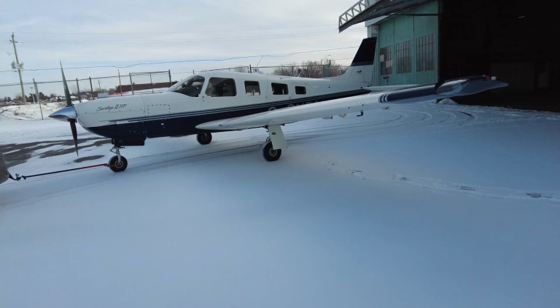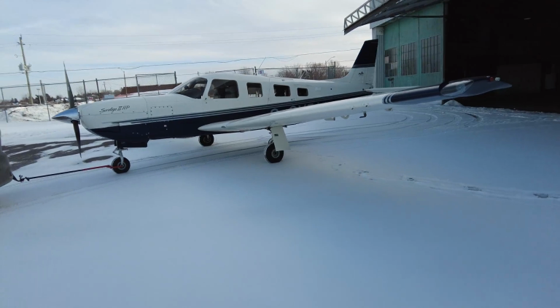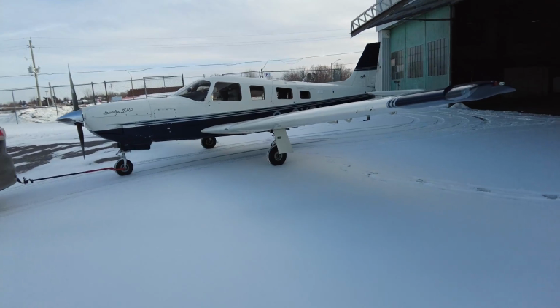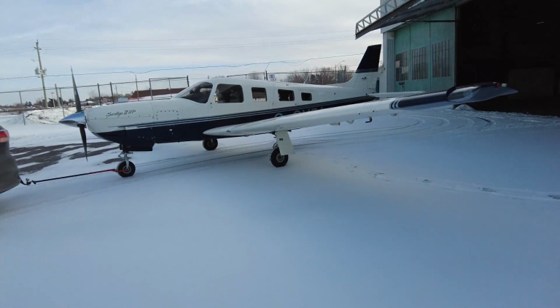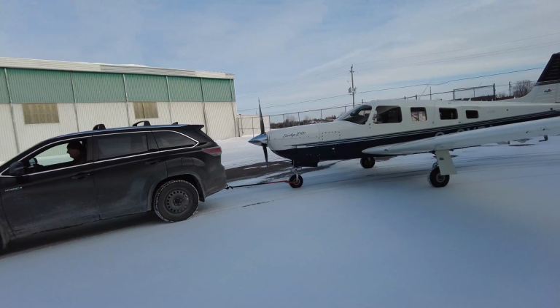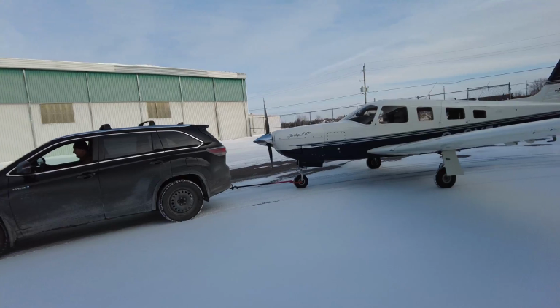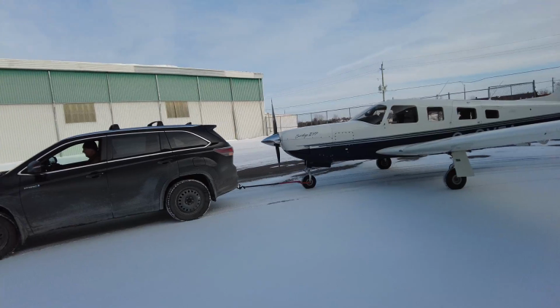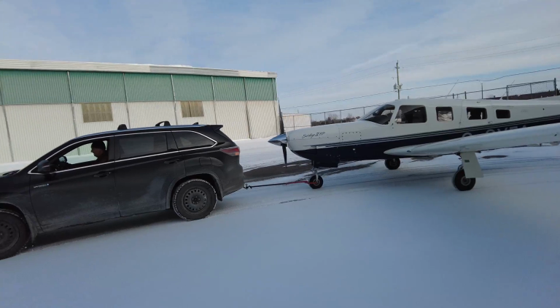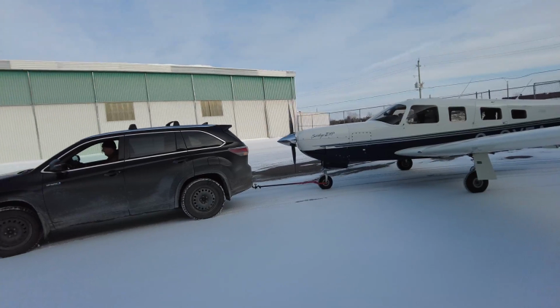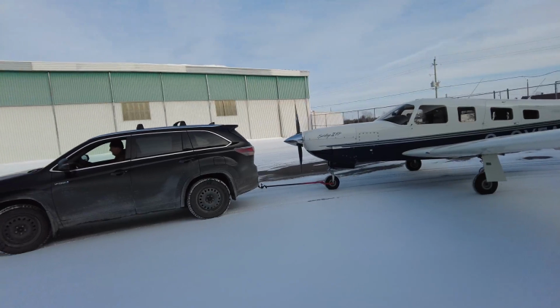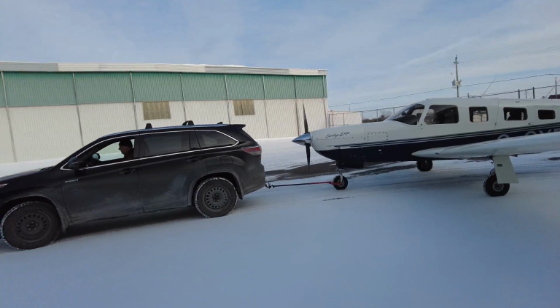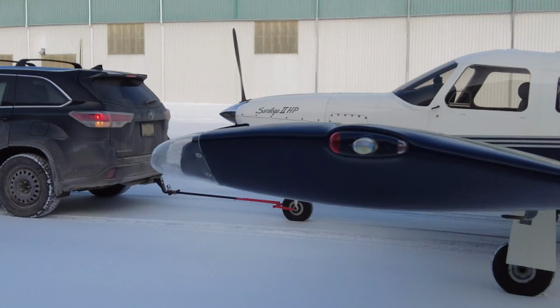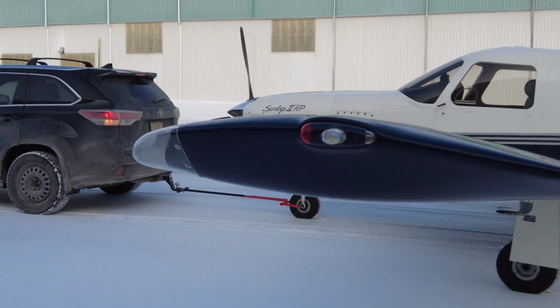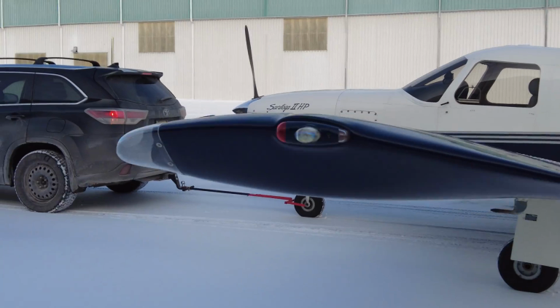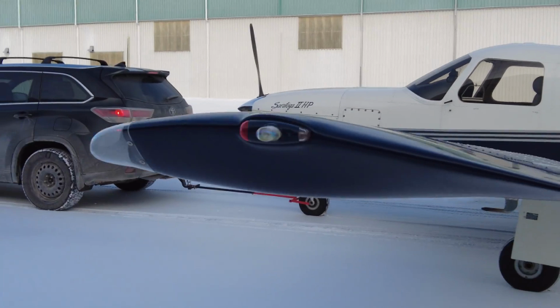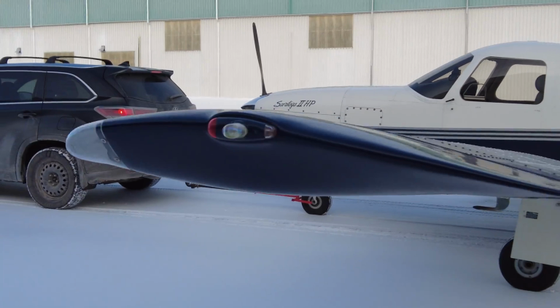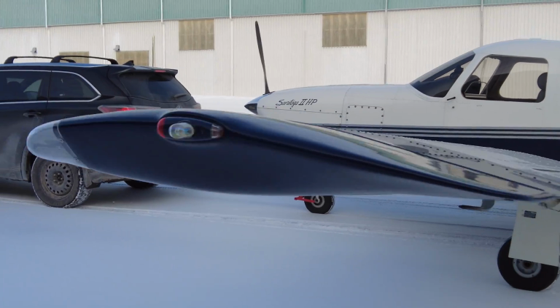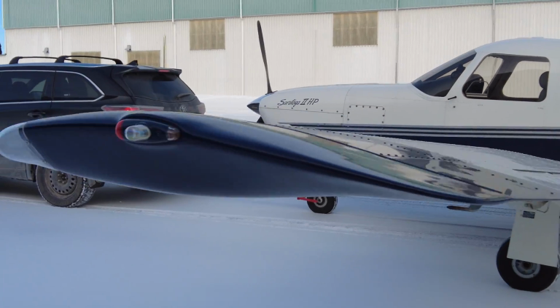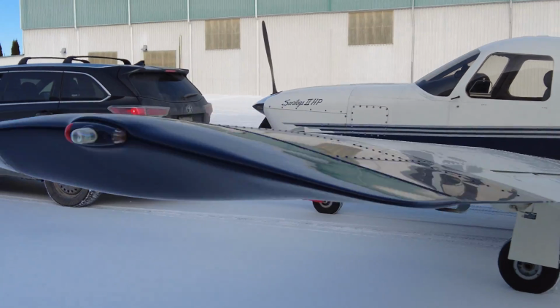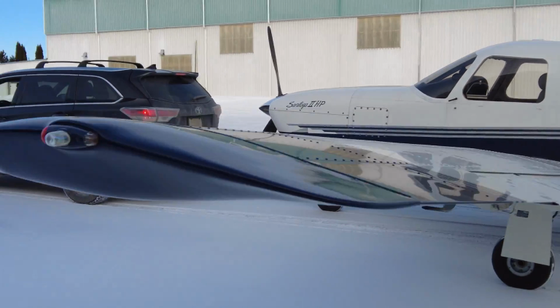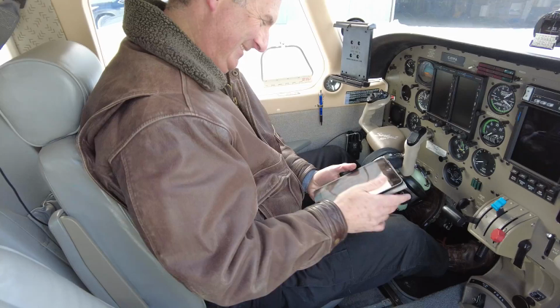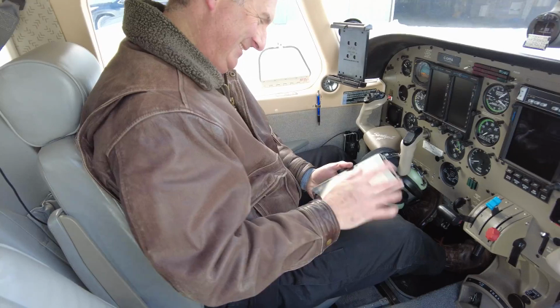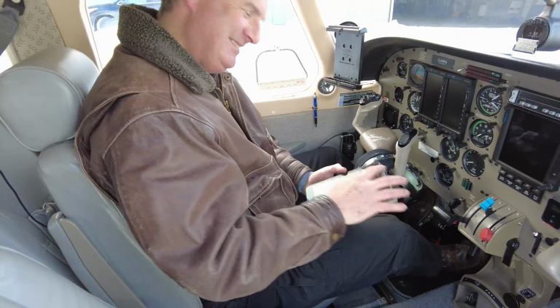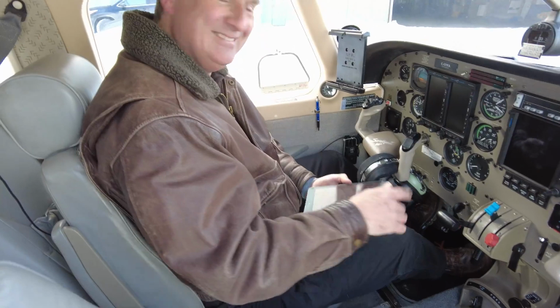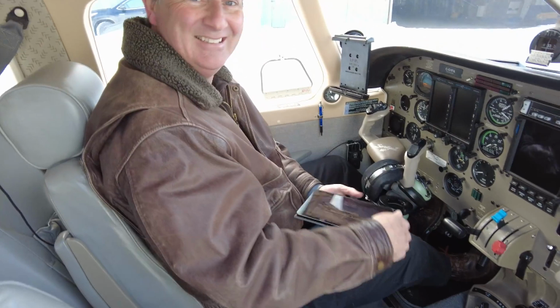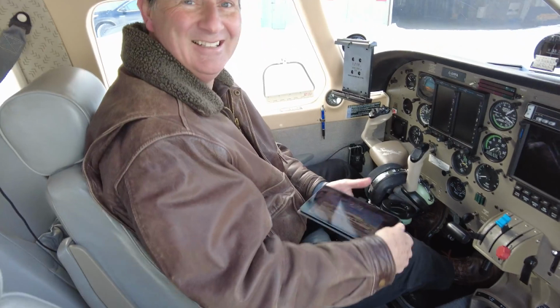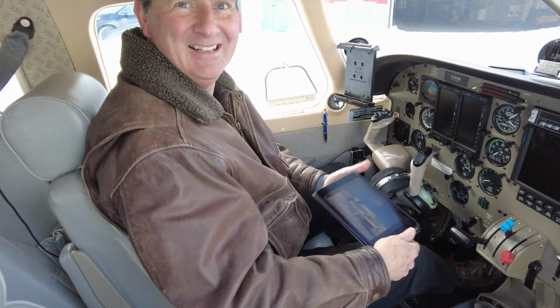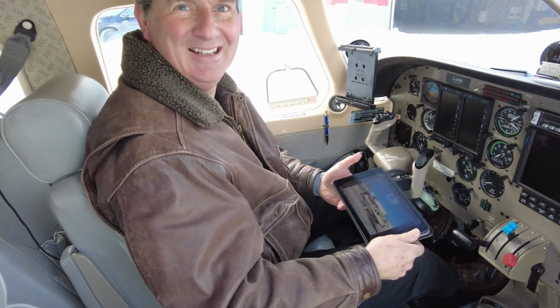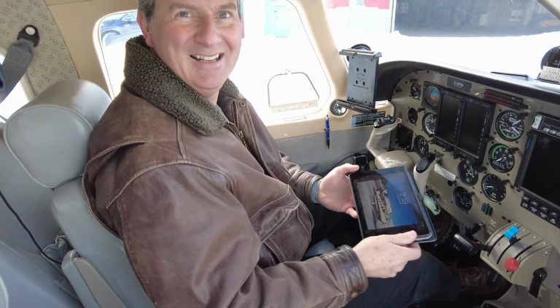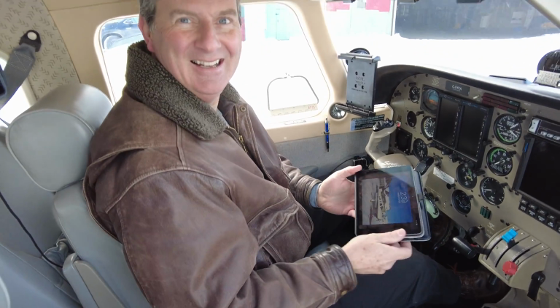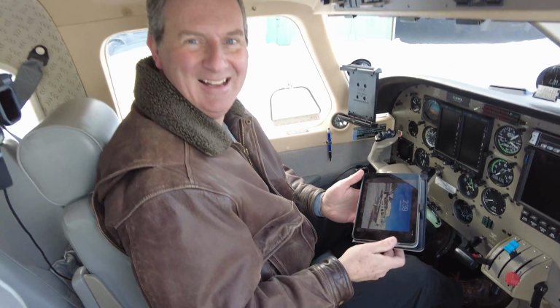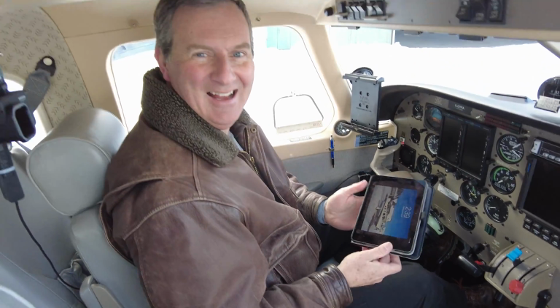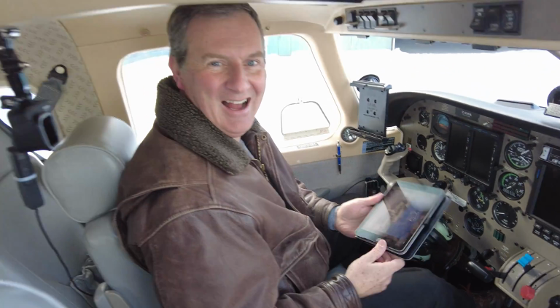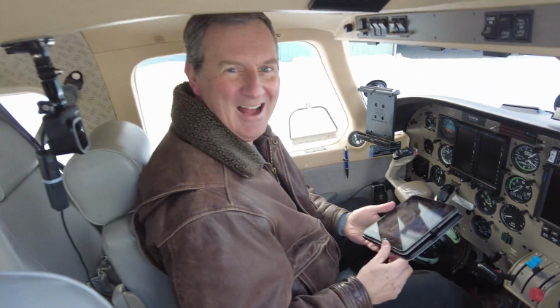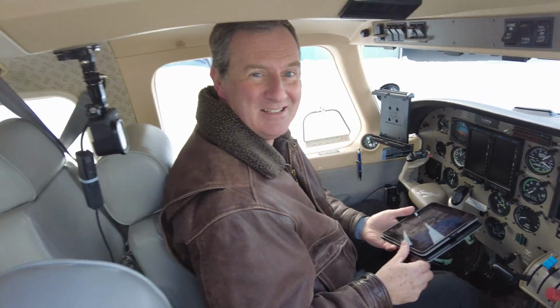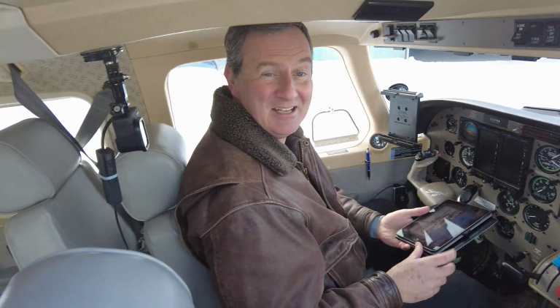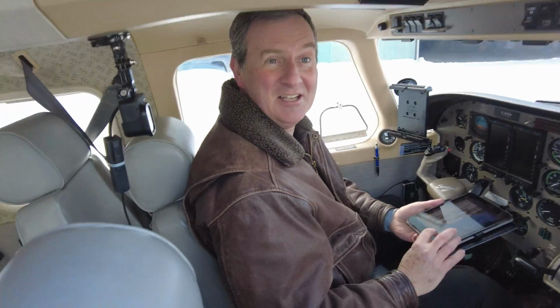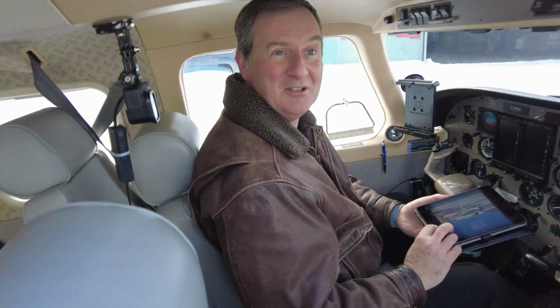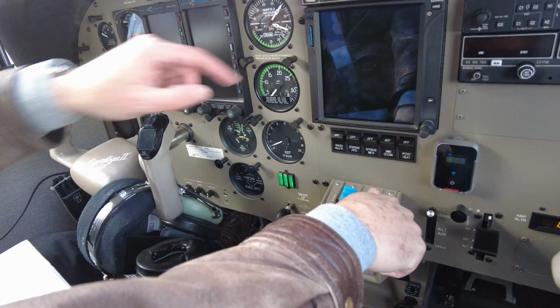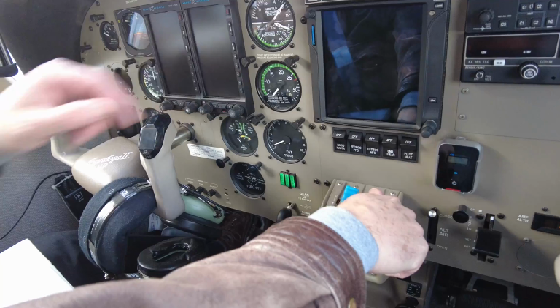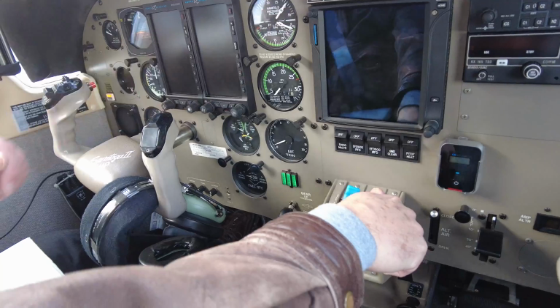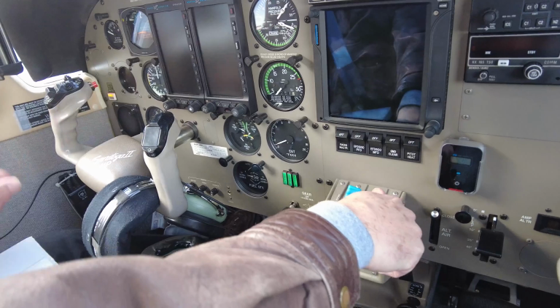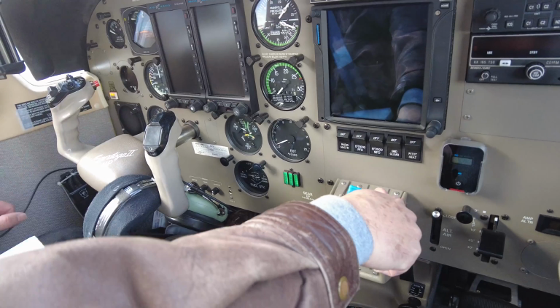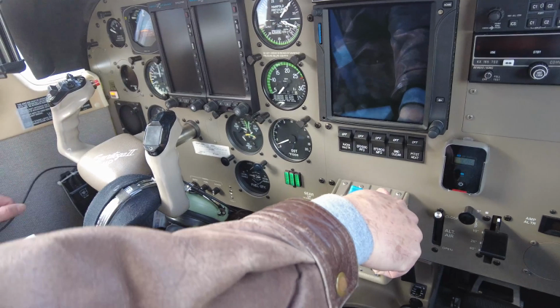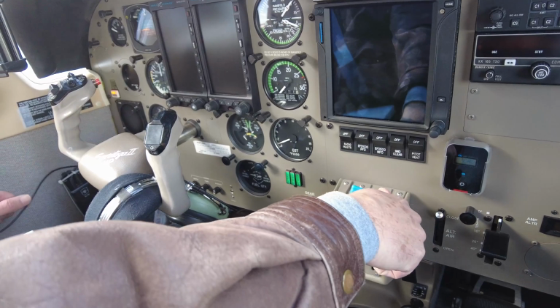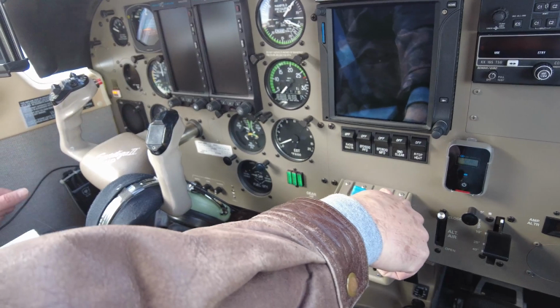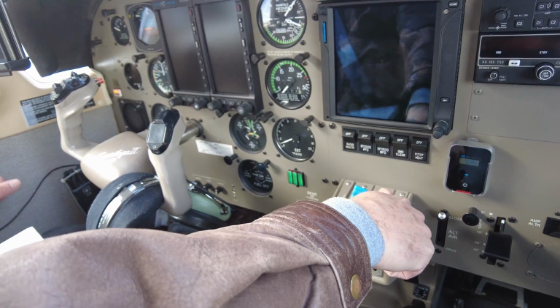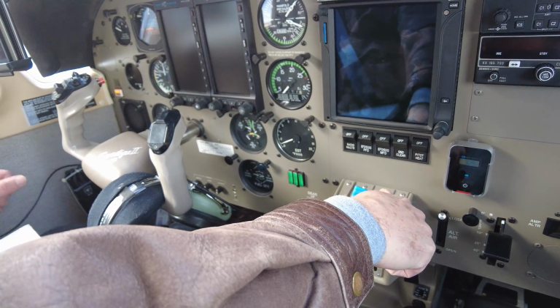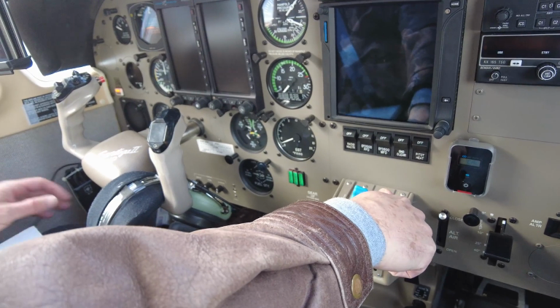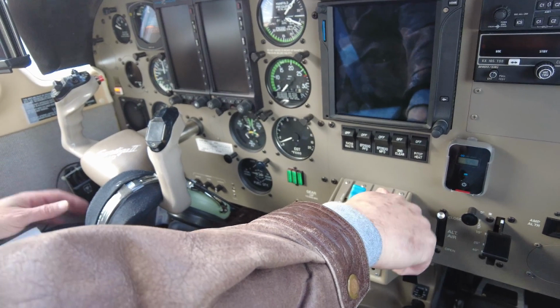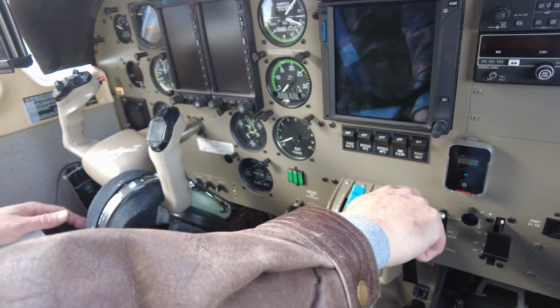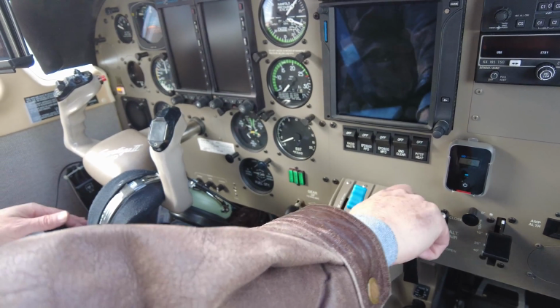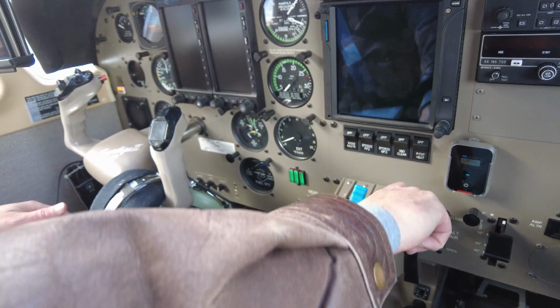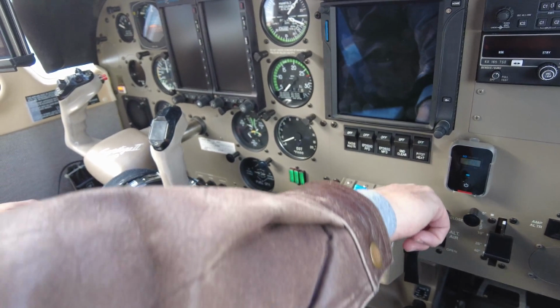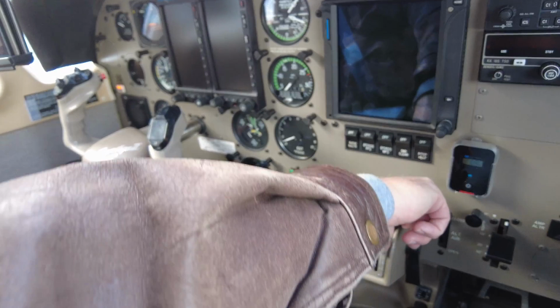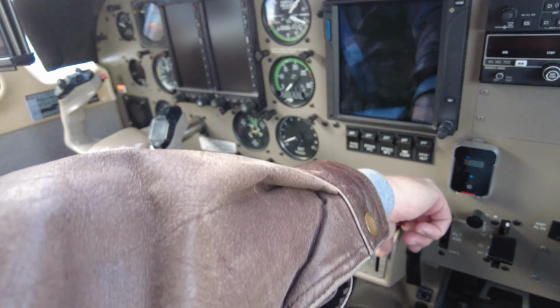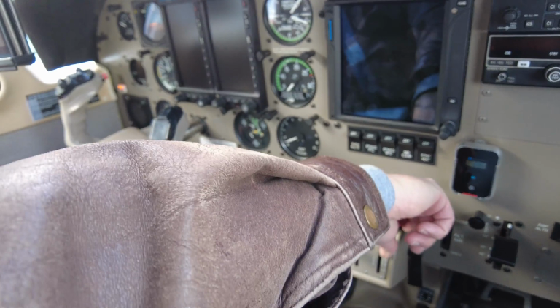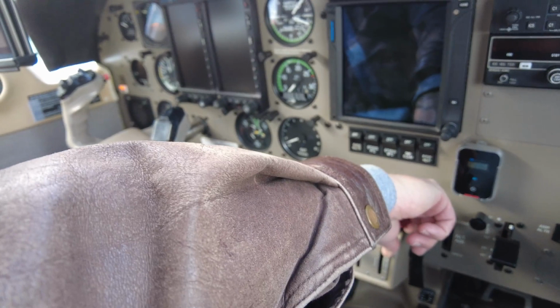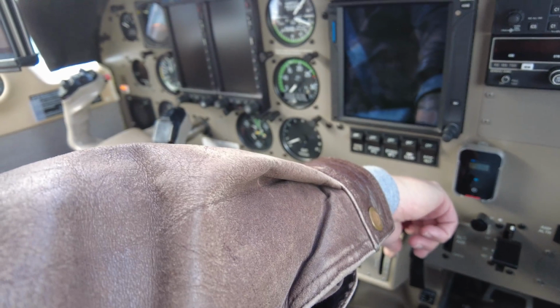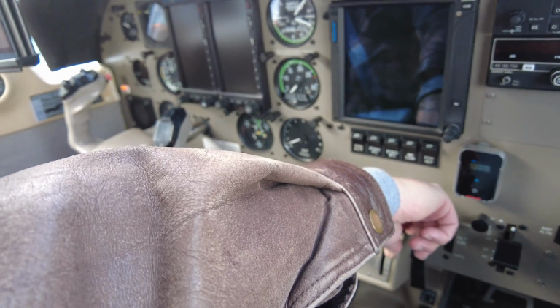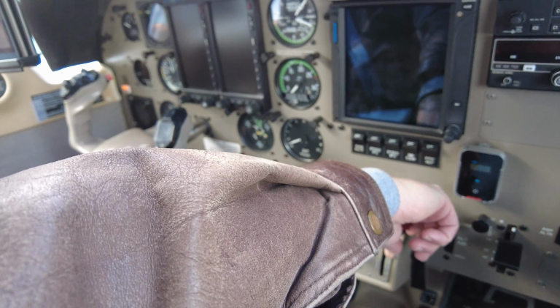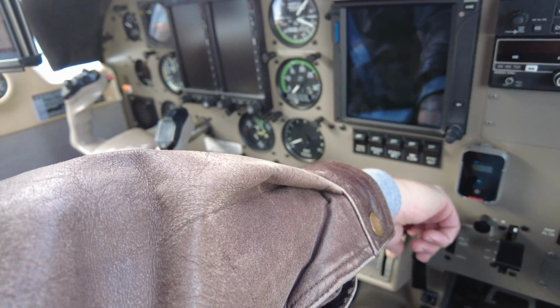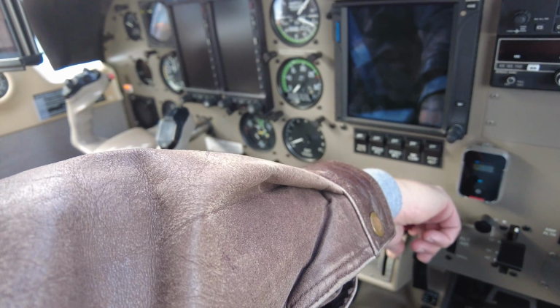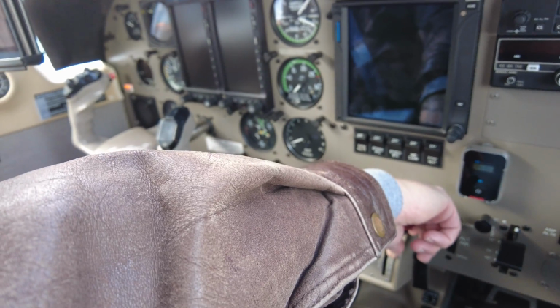So here we are in John's Saratoga. How long have you owned this plane? Six years now. I use it quite a bit — about 120 hours a year.